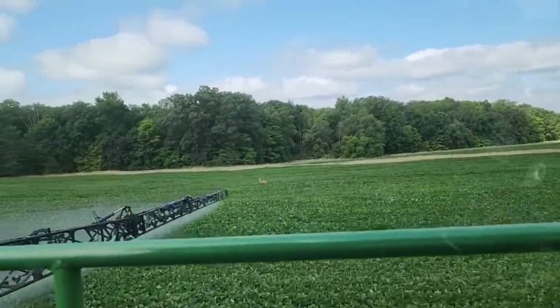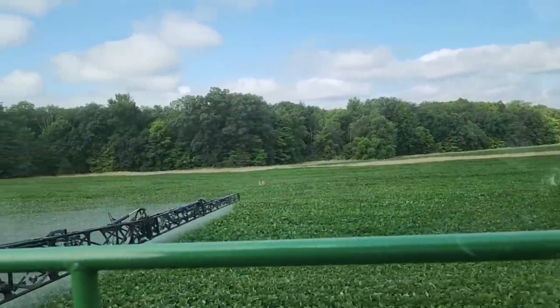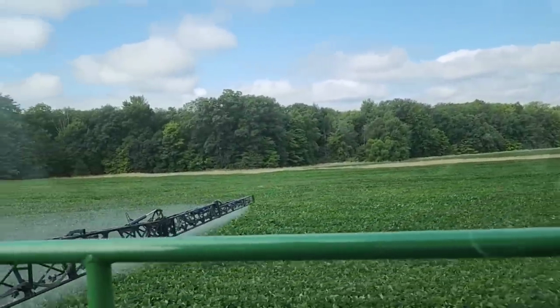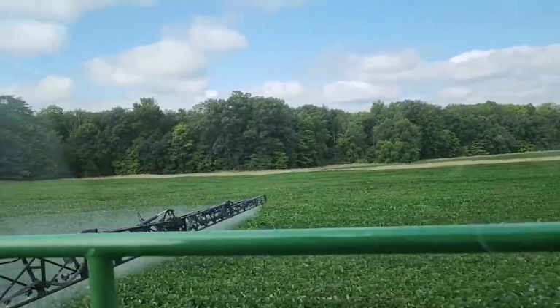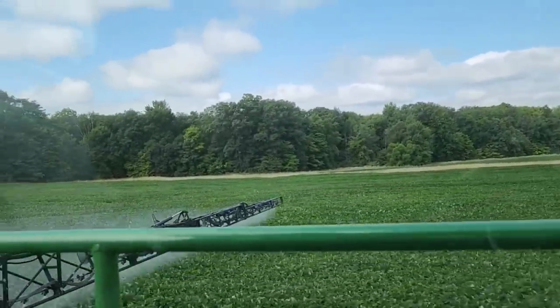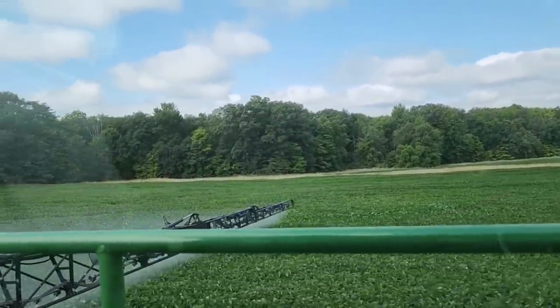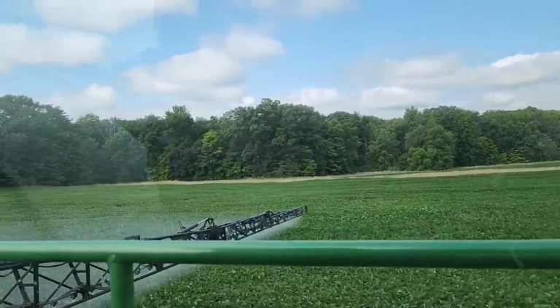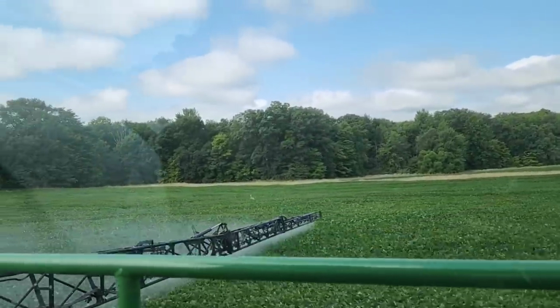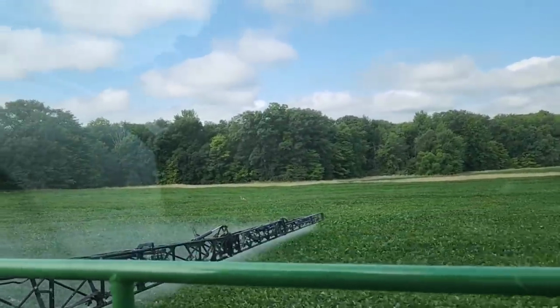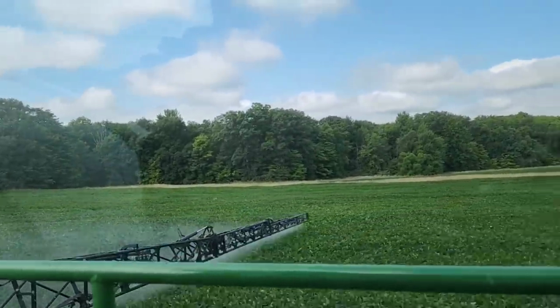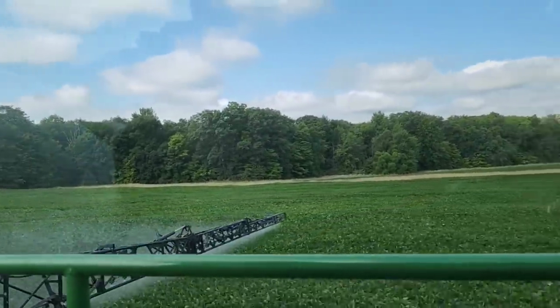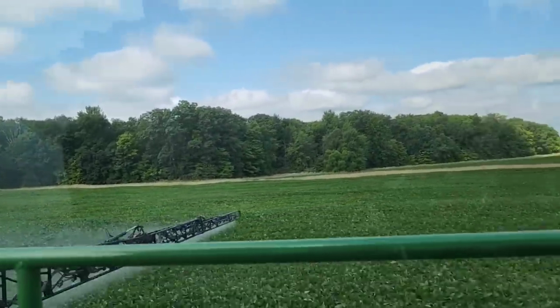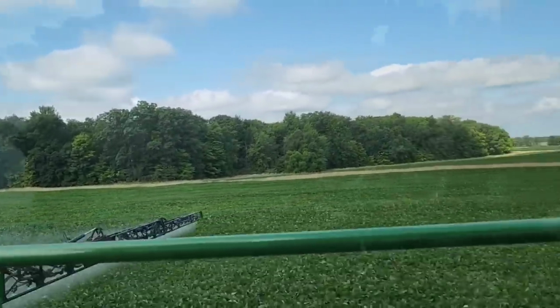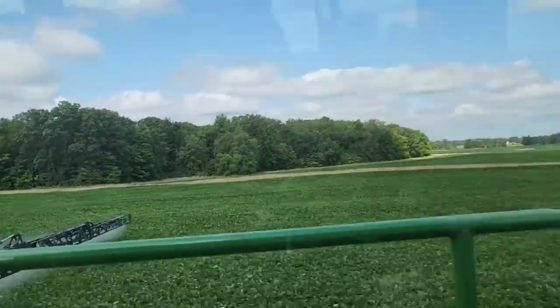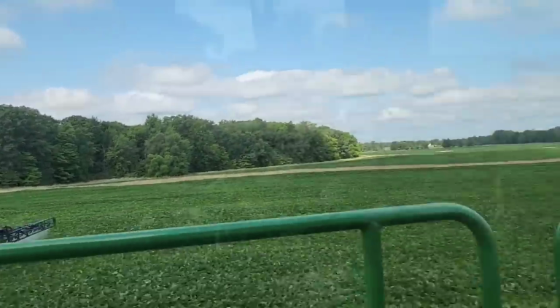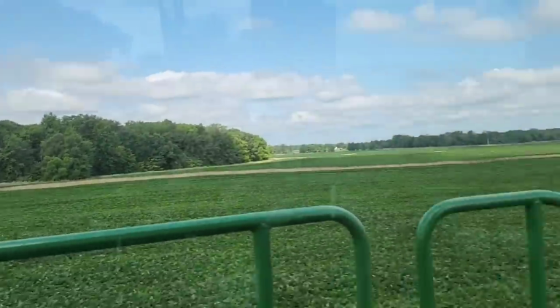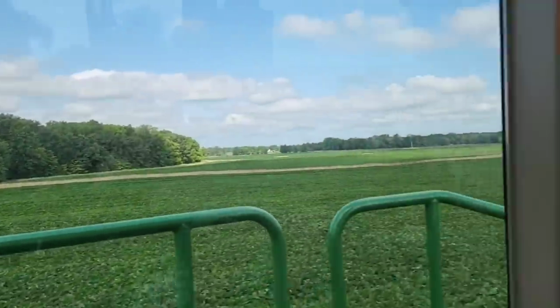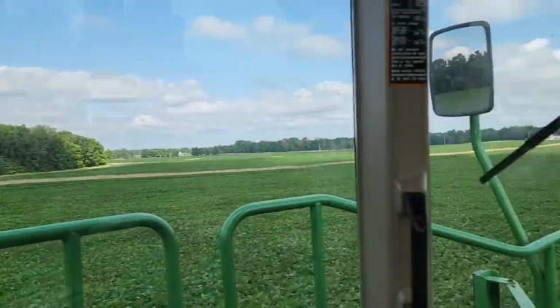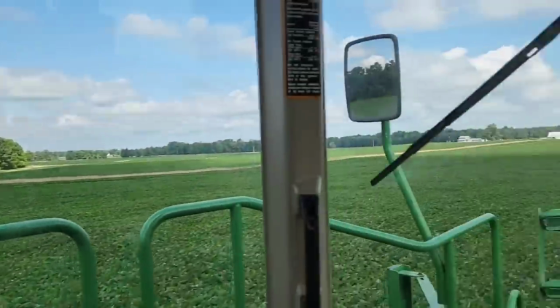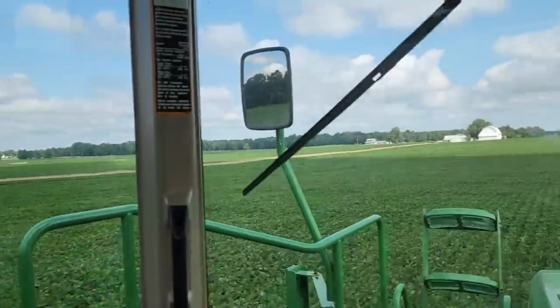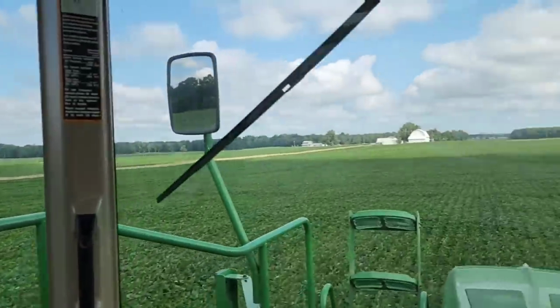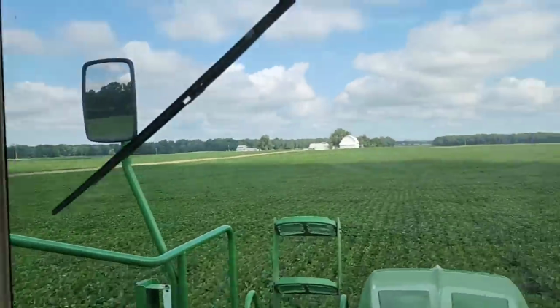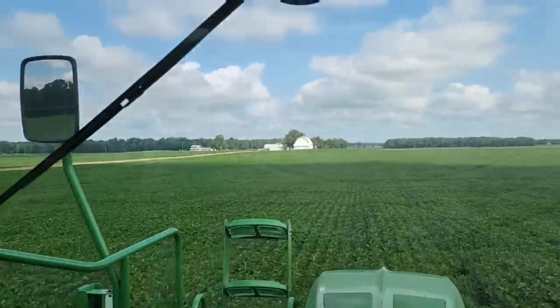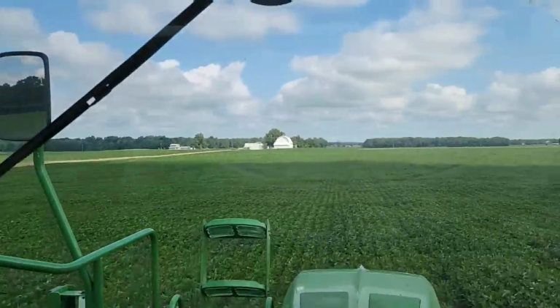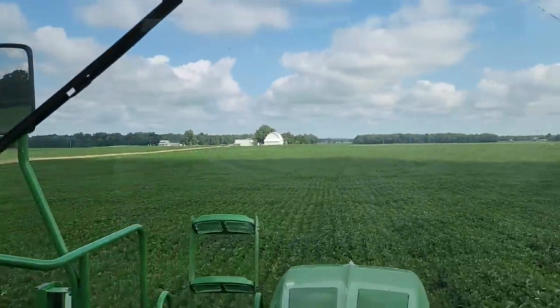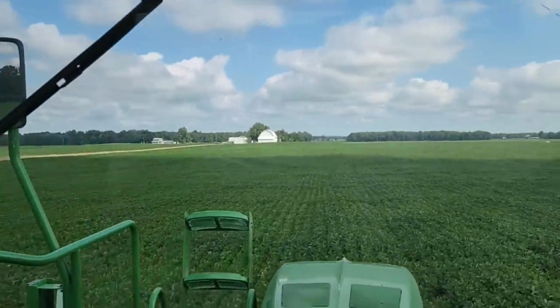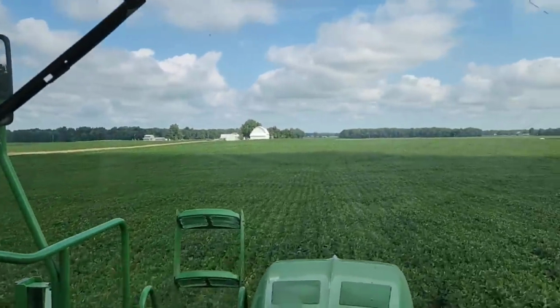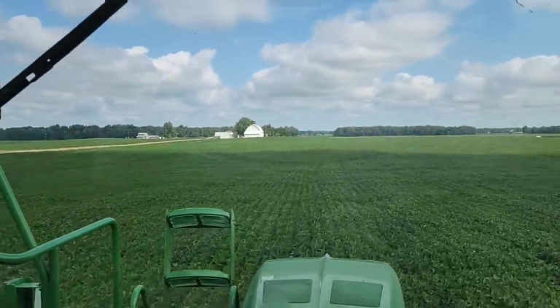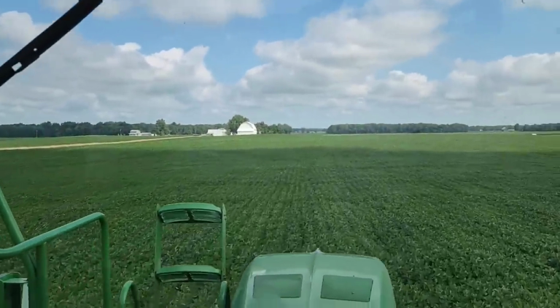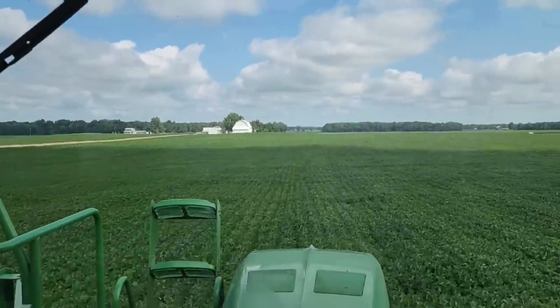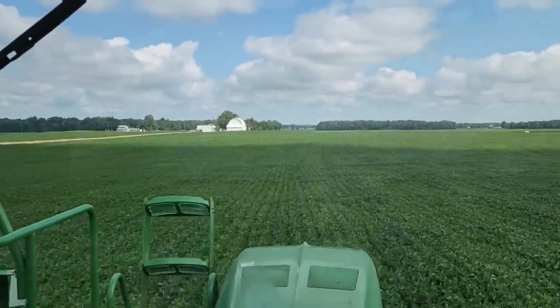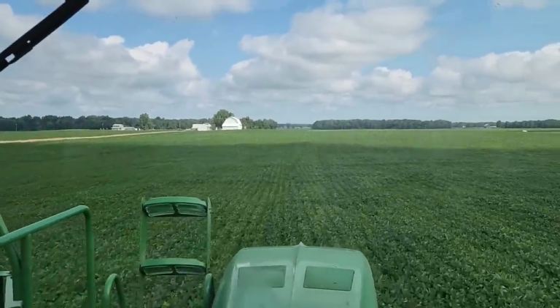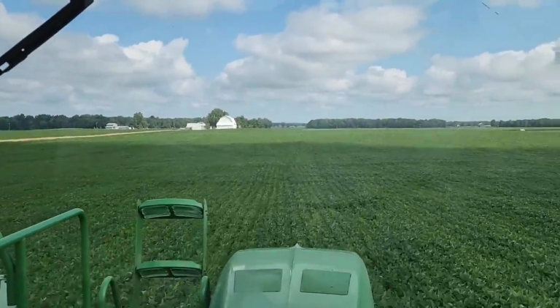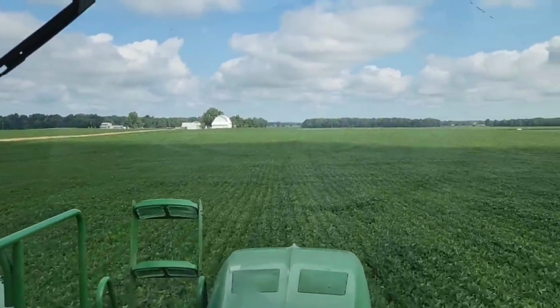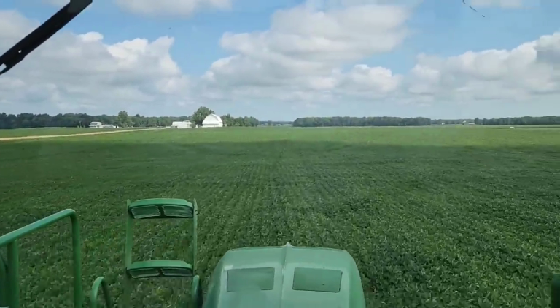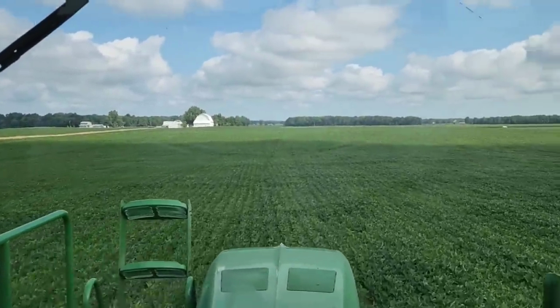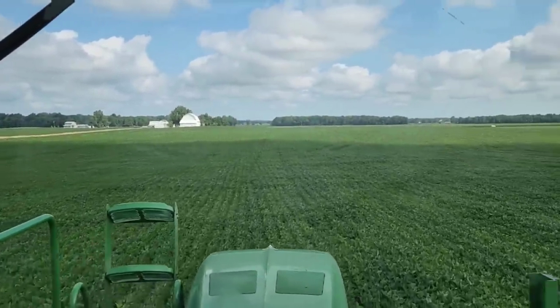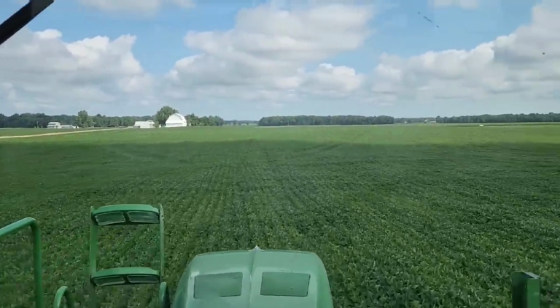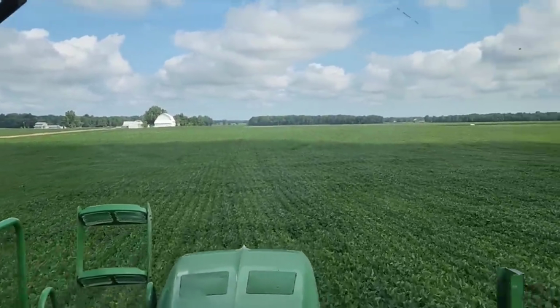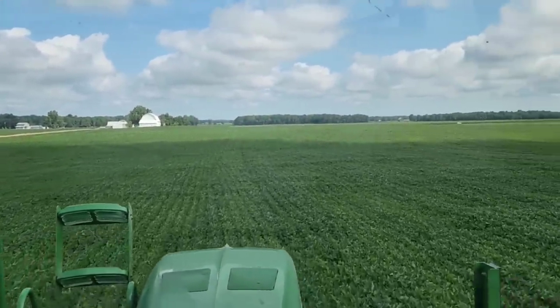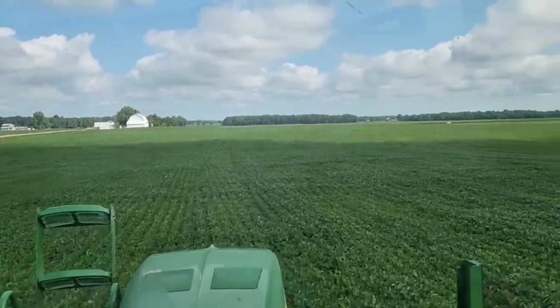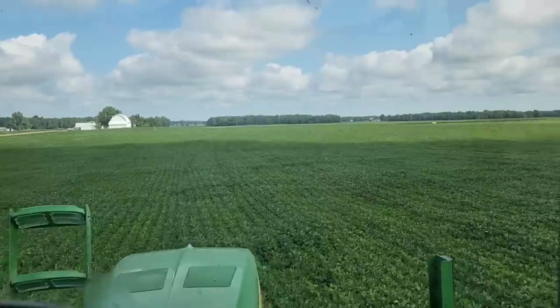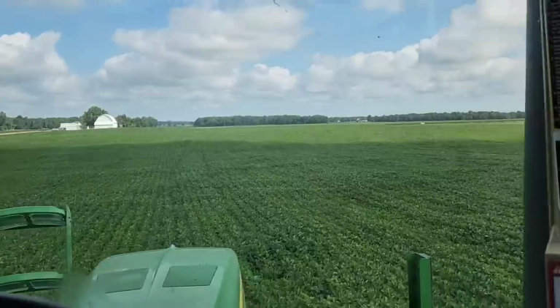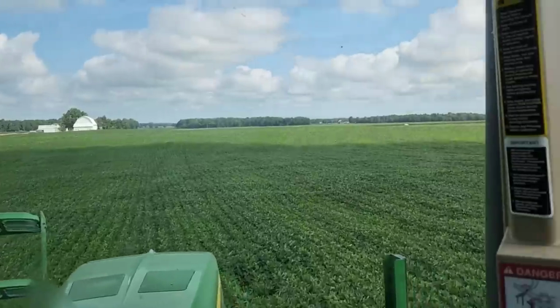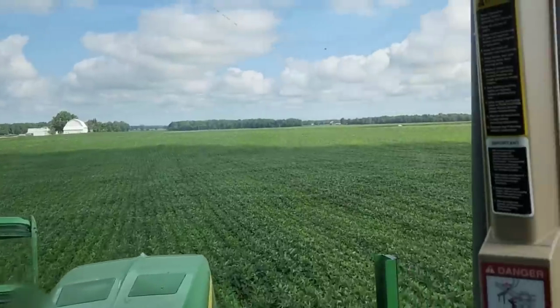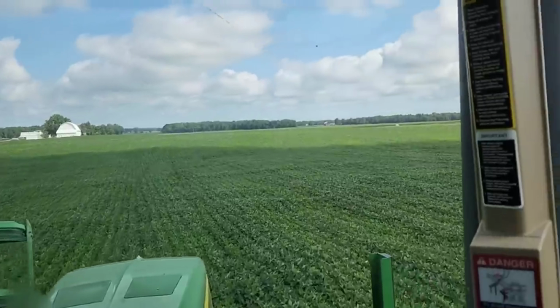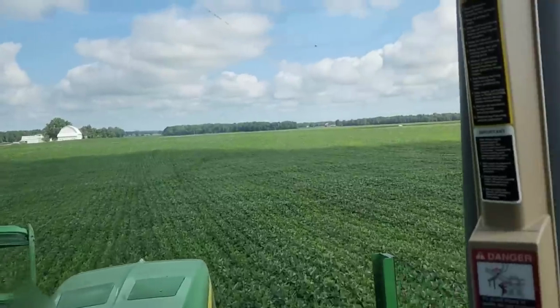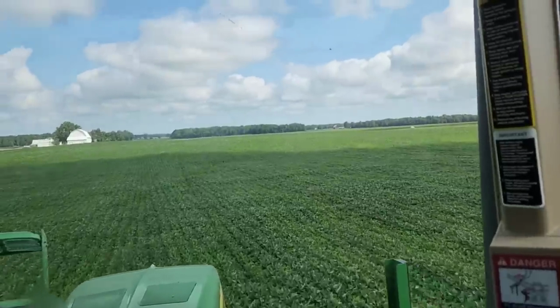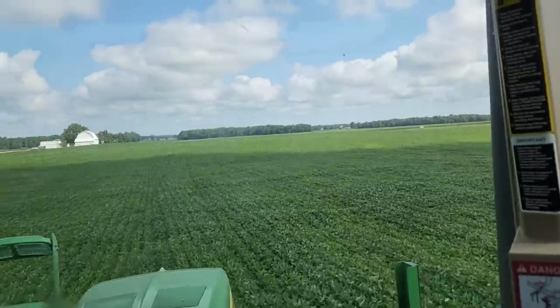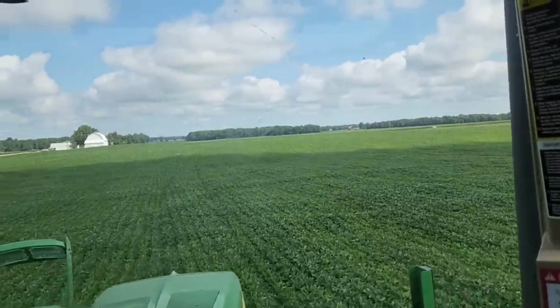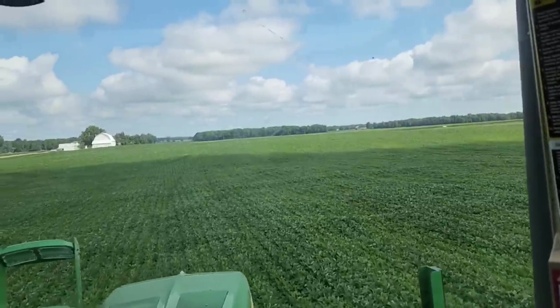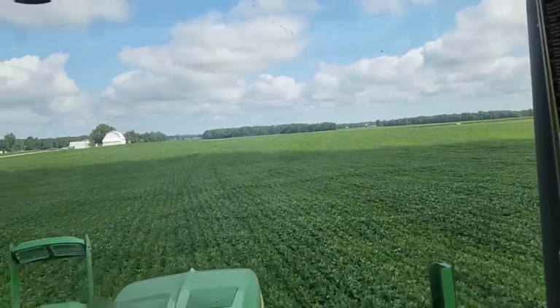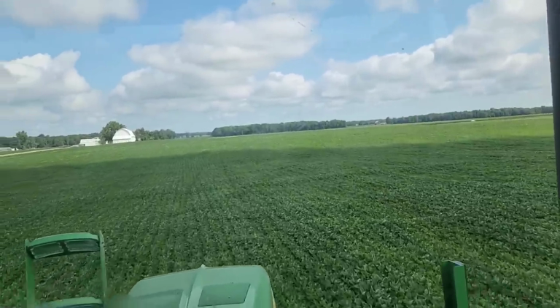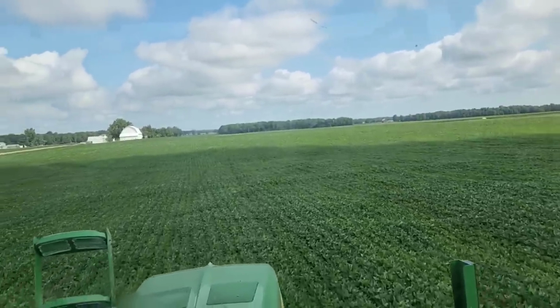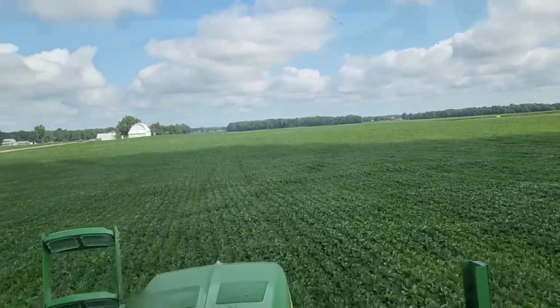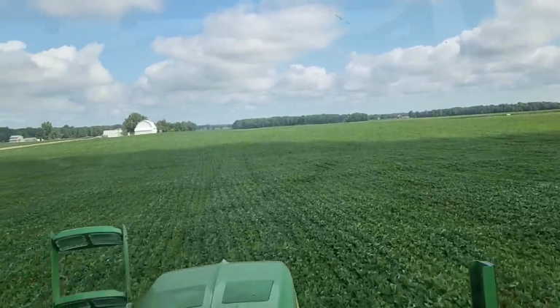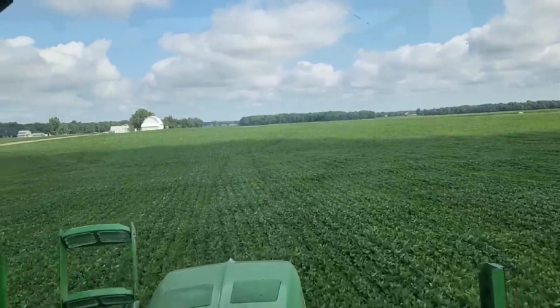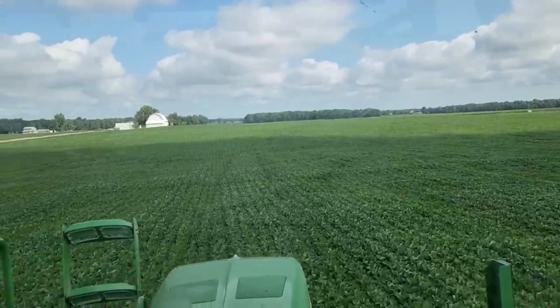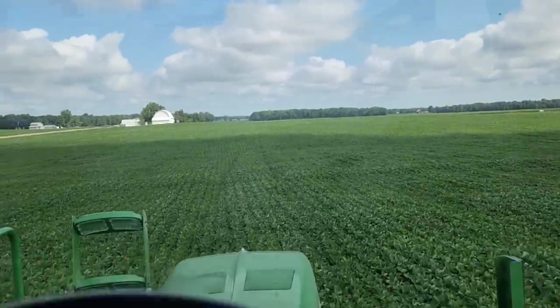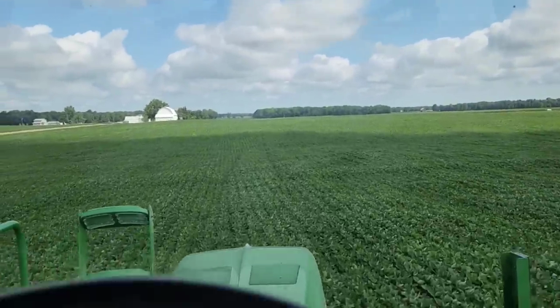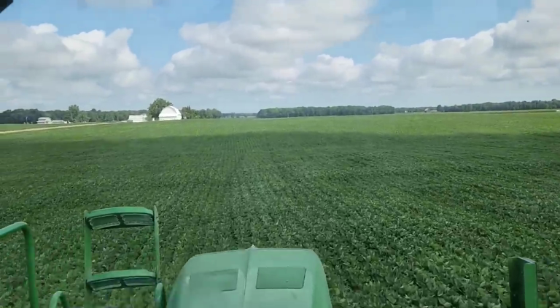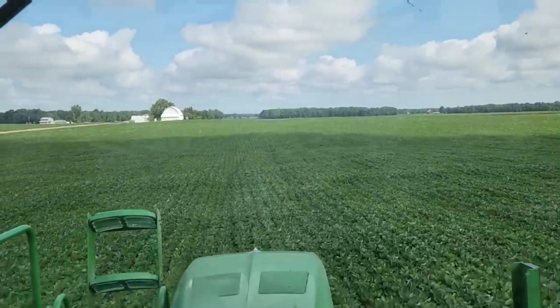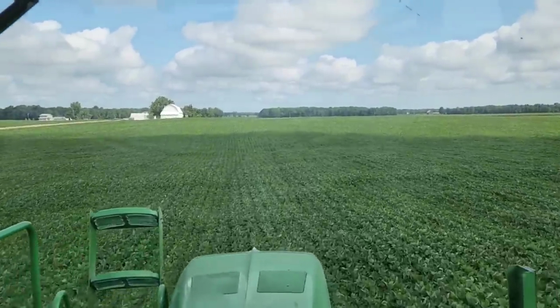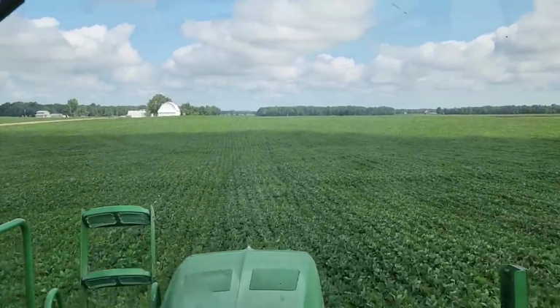Baby deer out here. They're cute and all until they start eating all your crops.